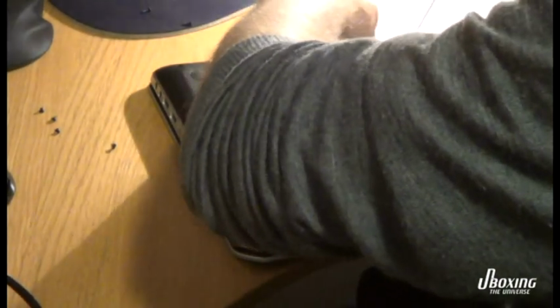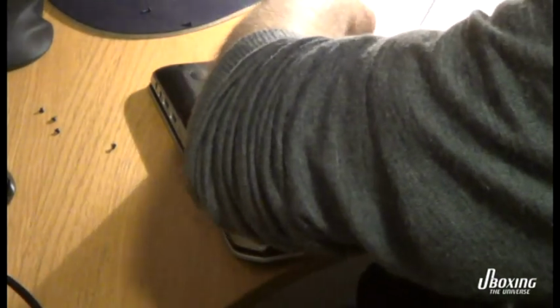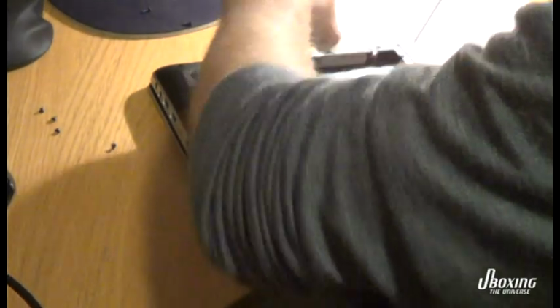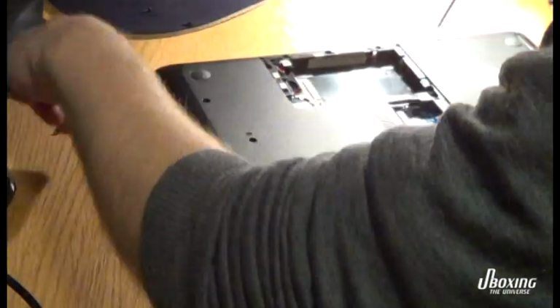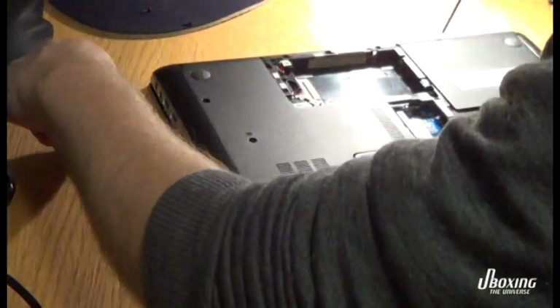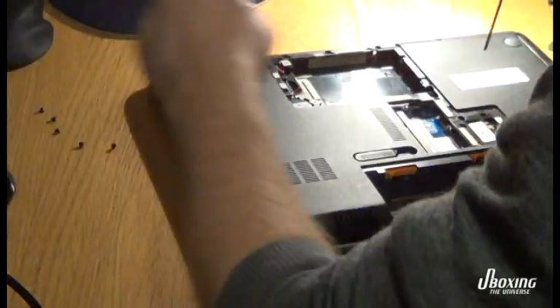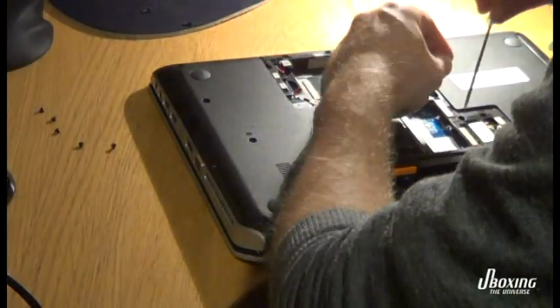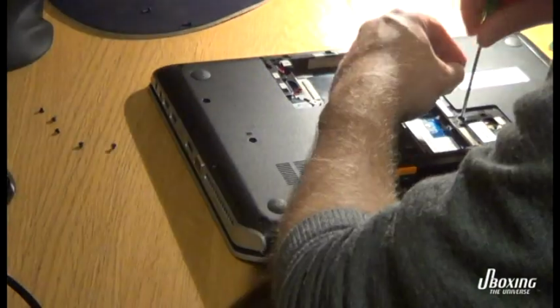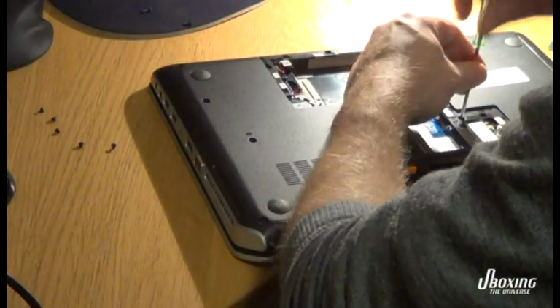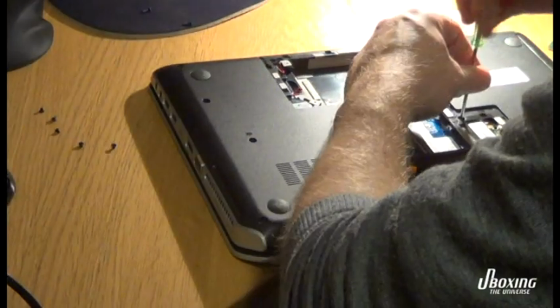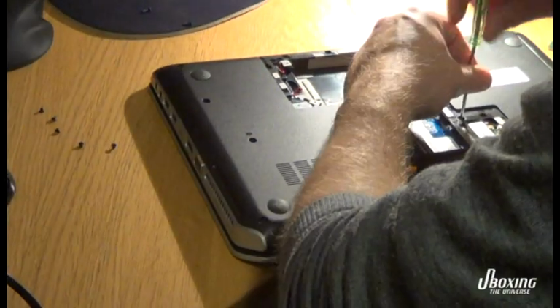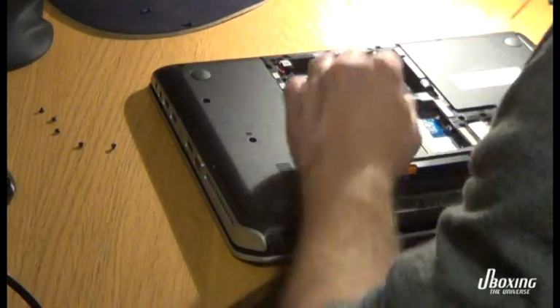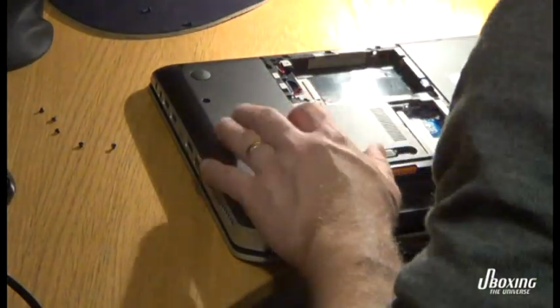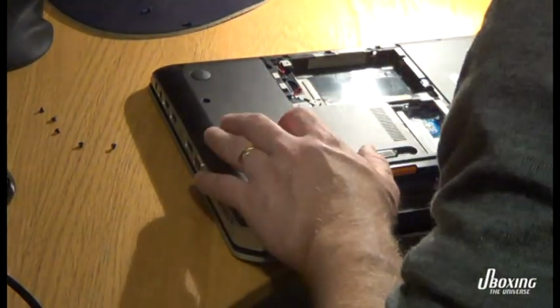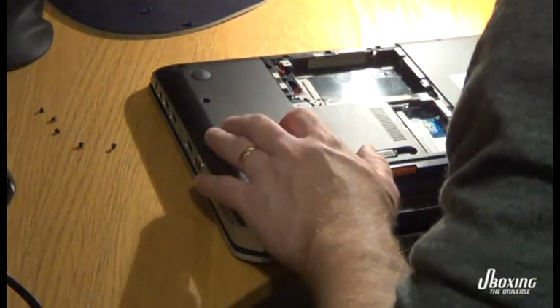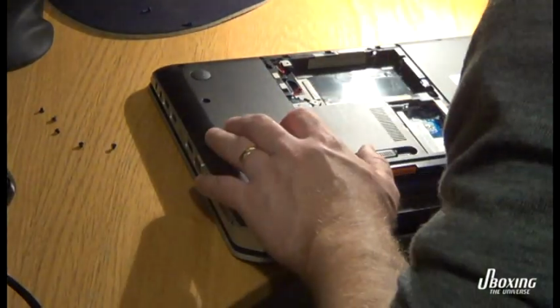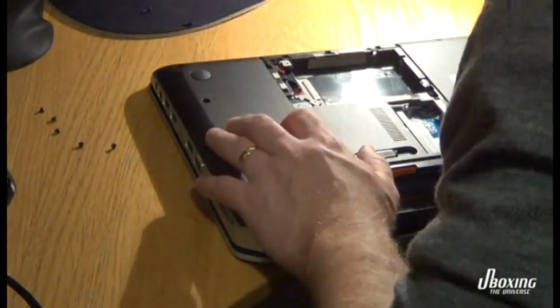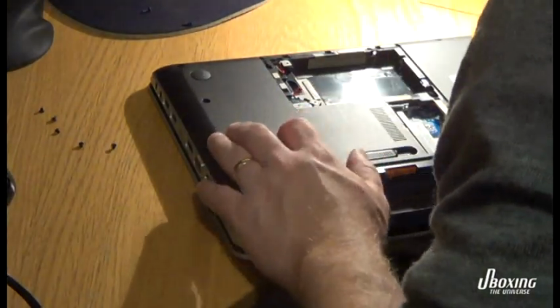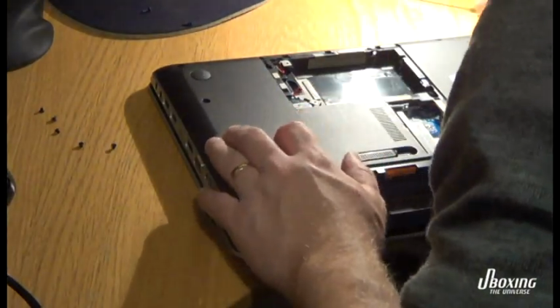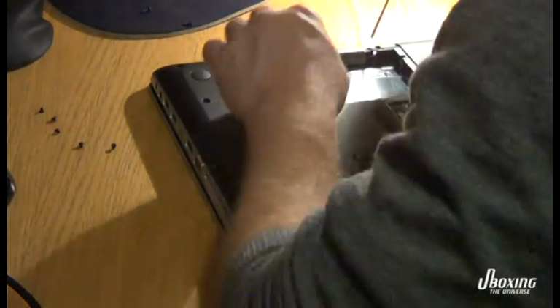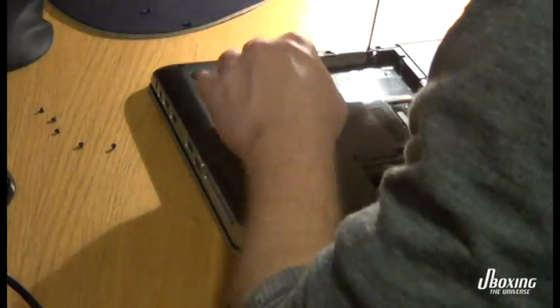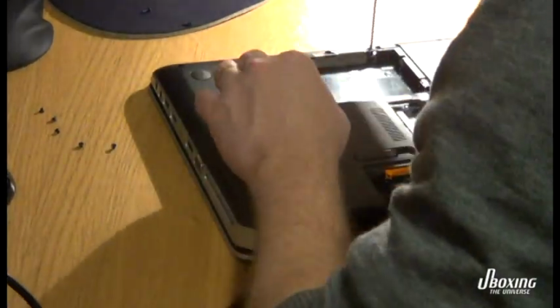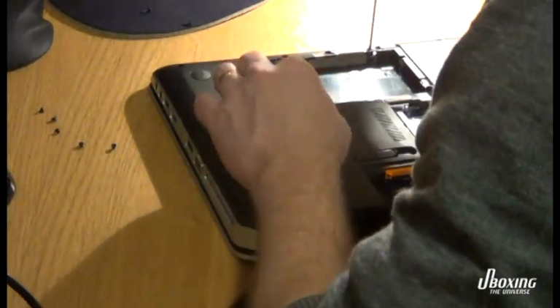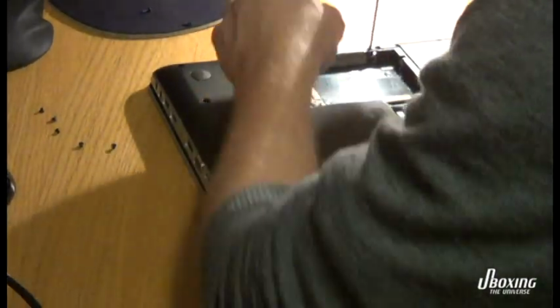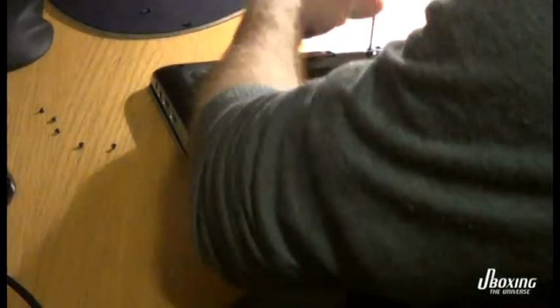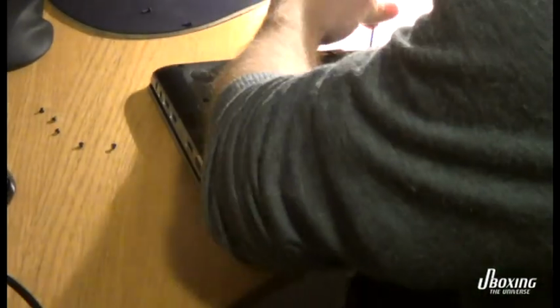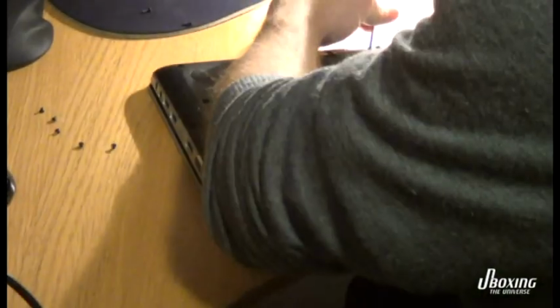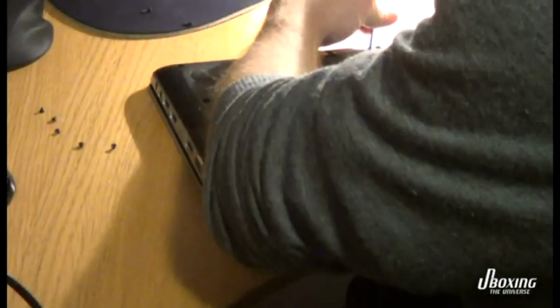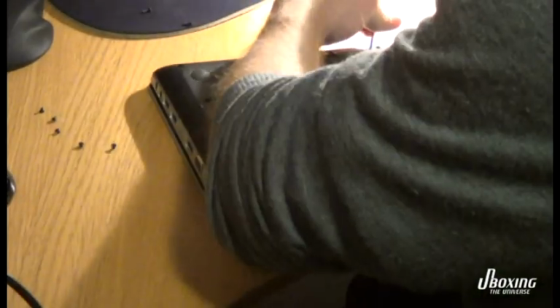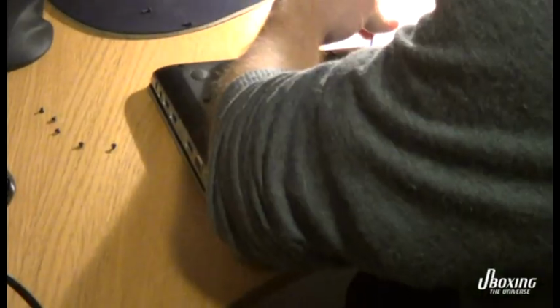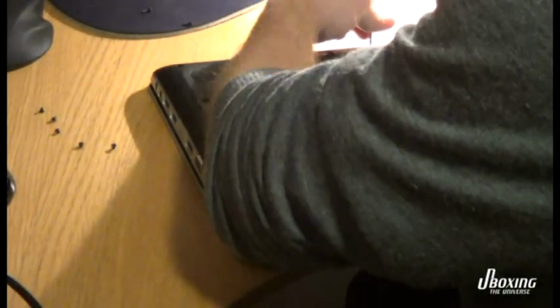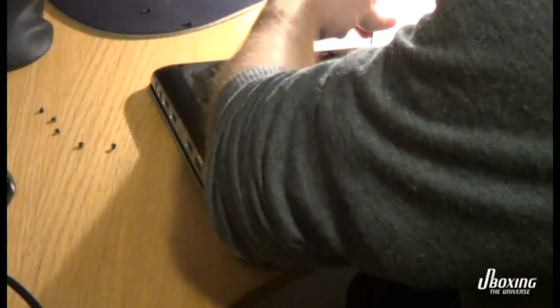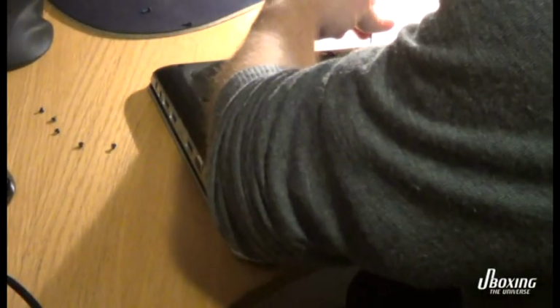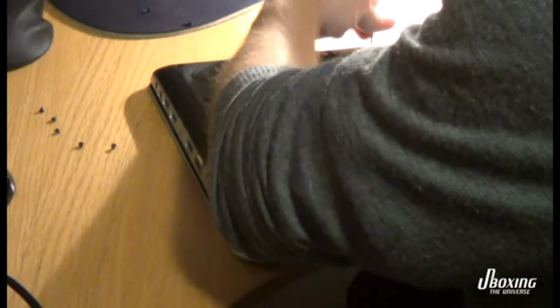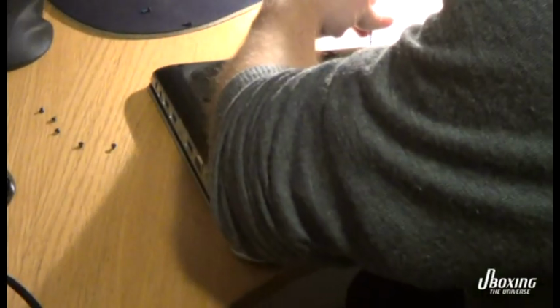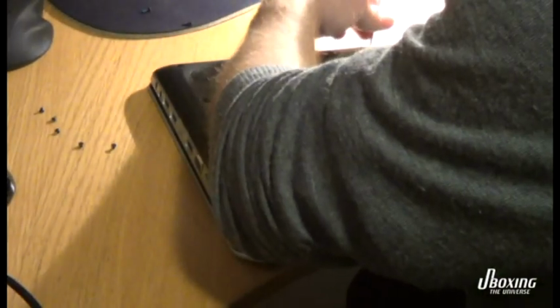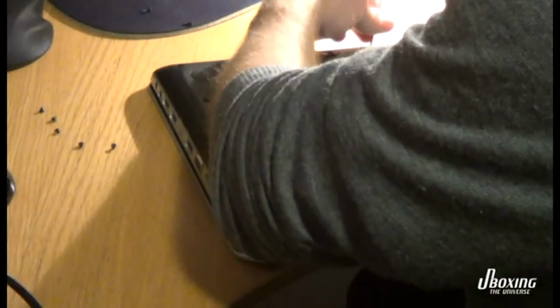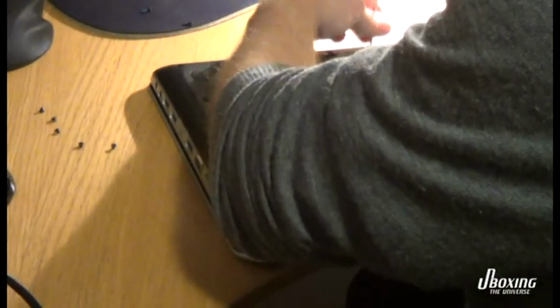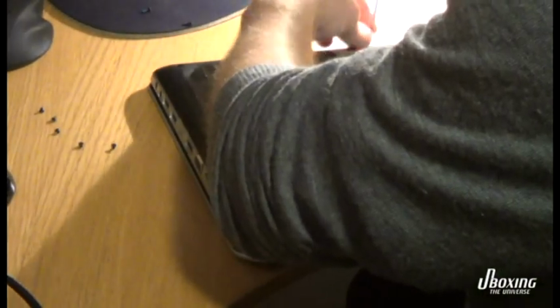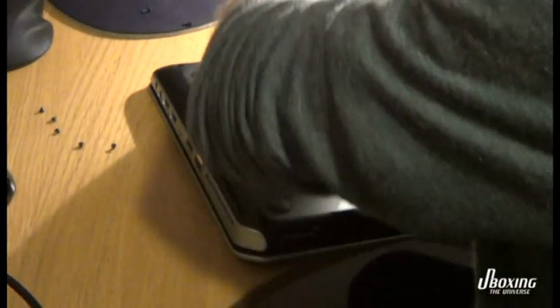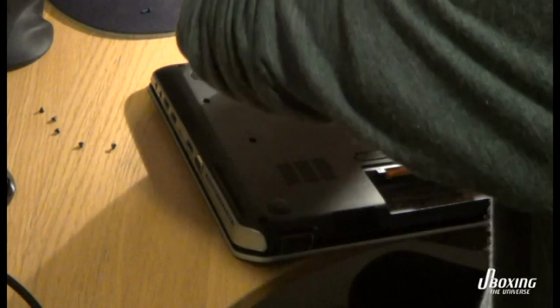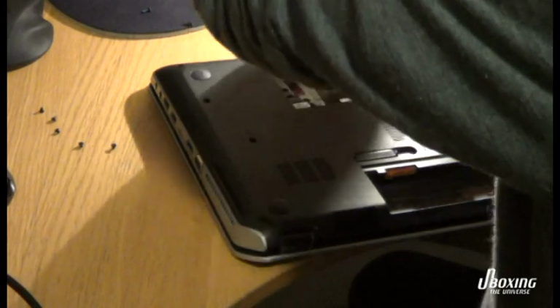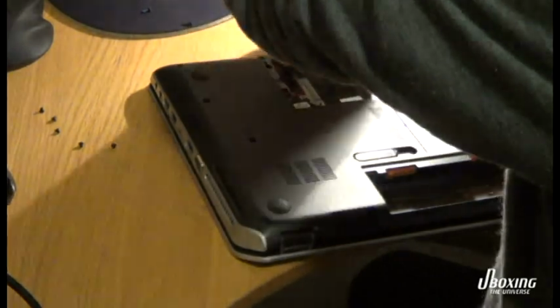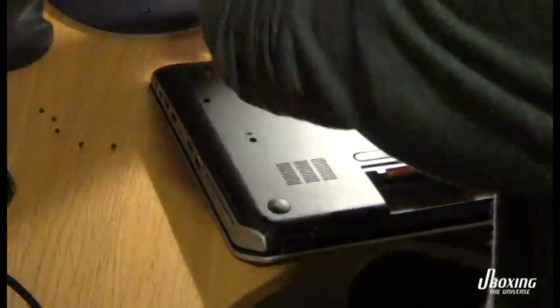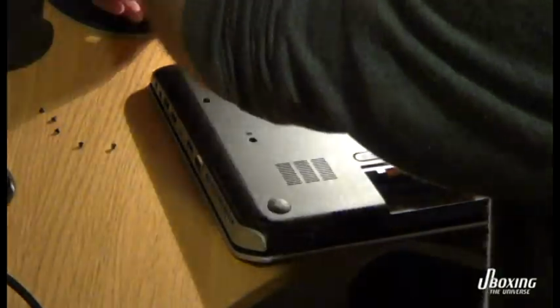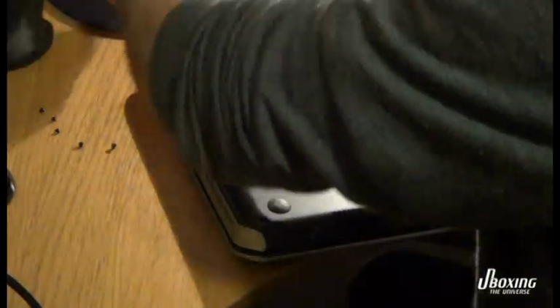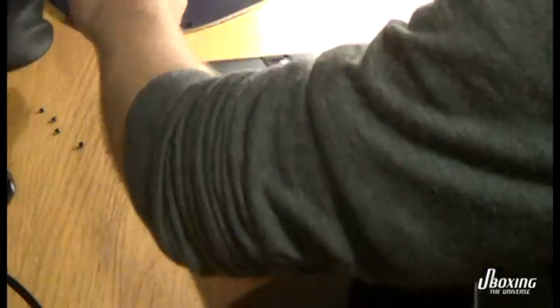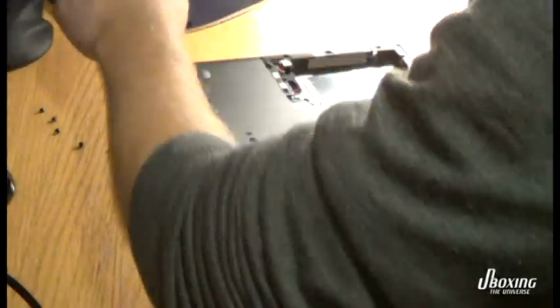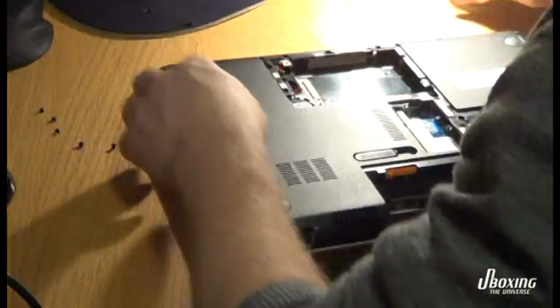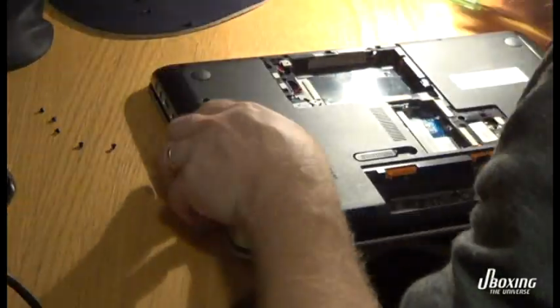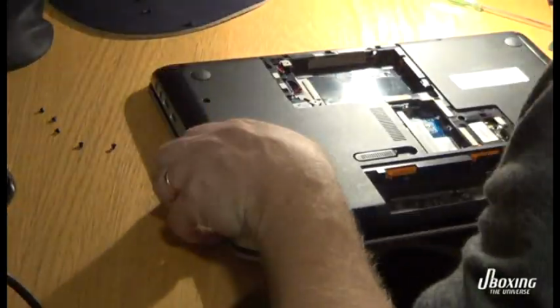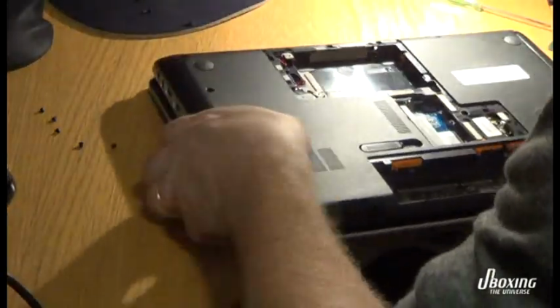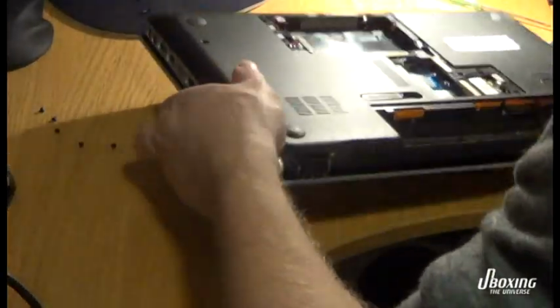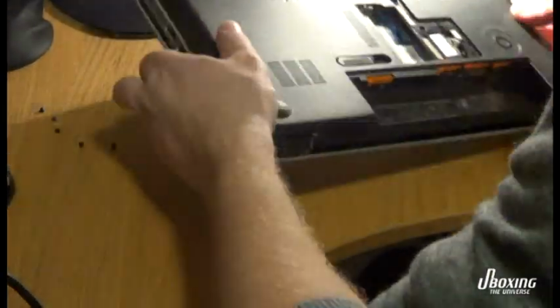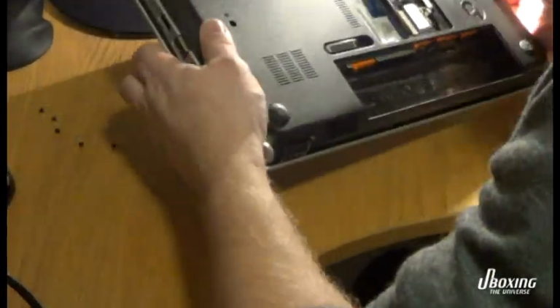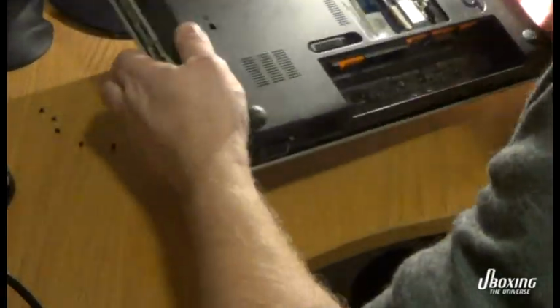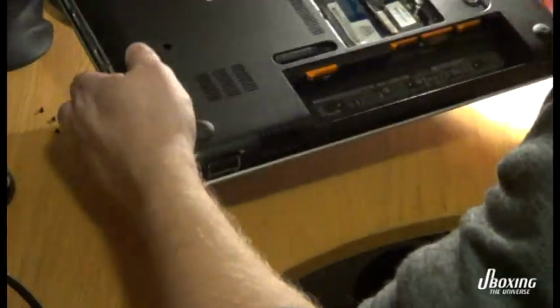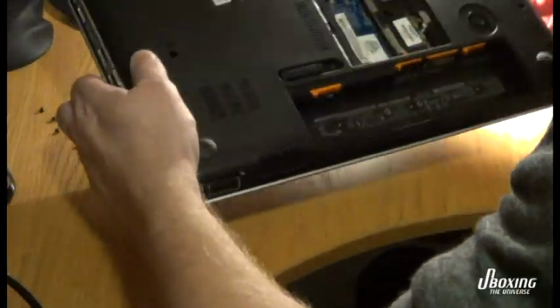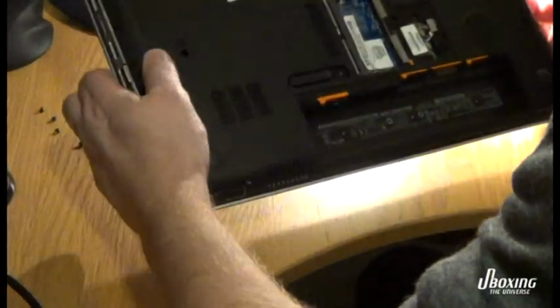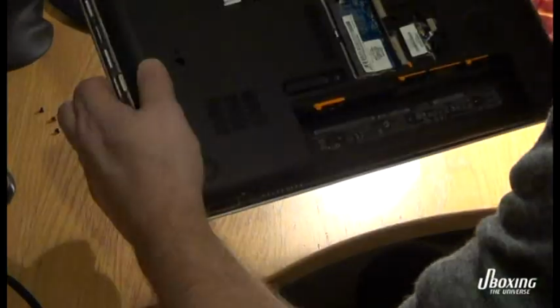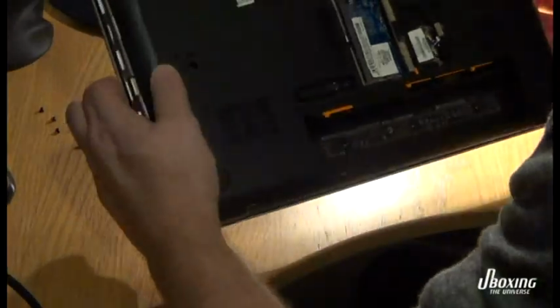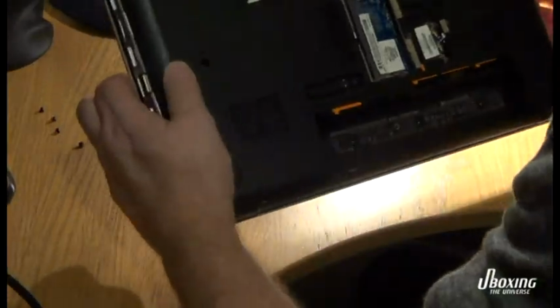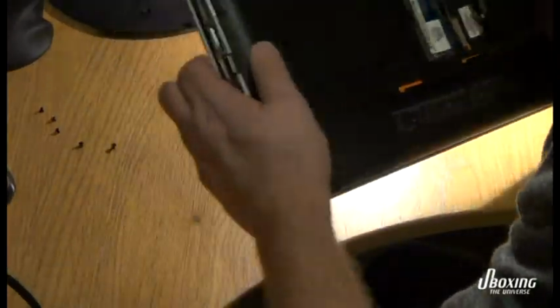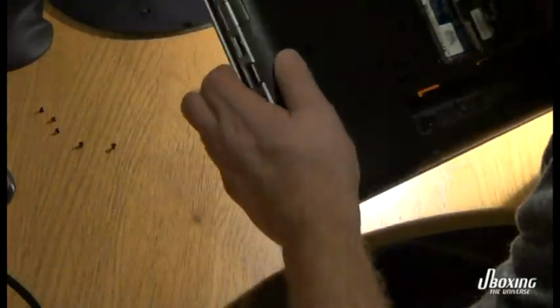It's a pretty easy fix. You just disassemble it — look at the video and I'll show you.